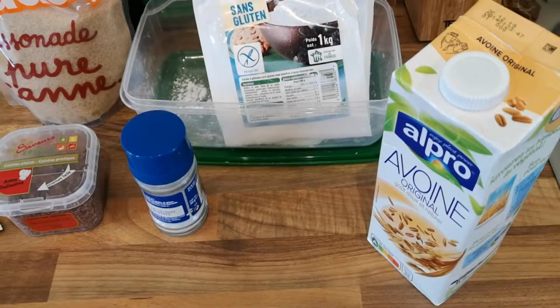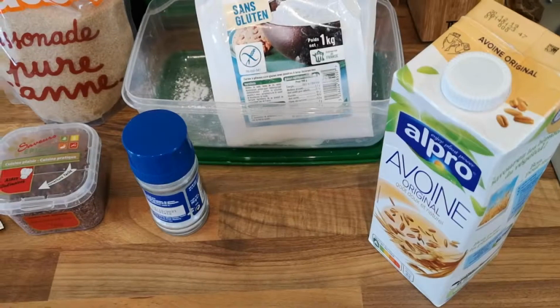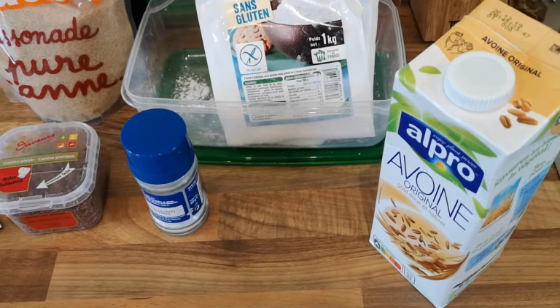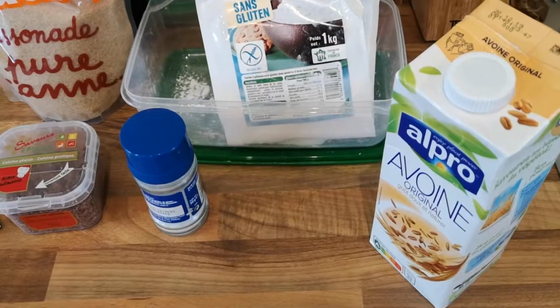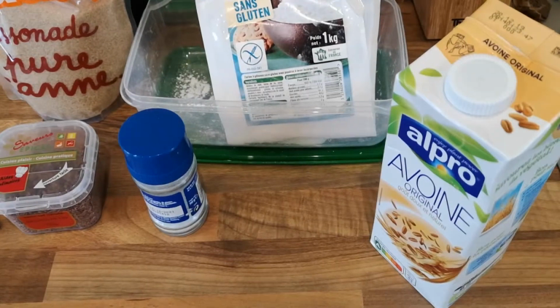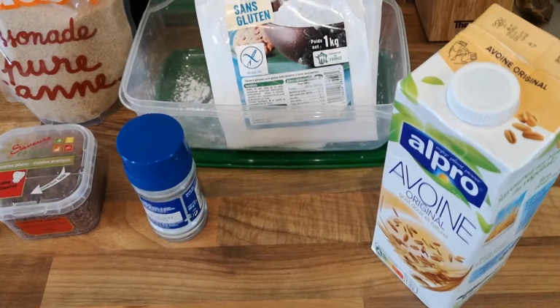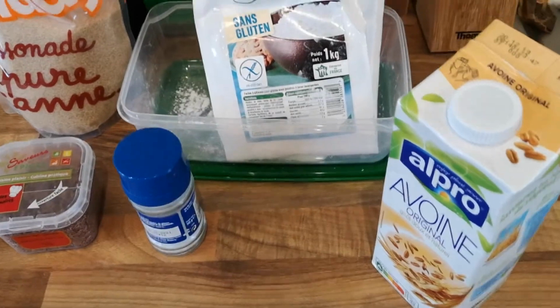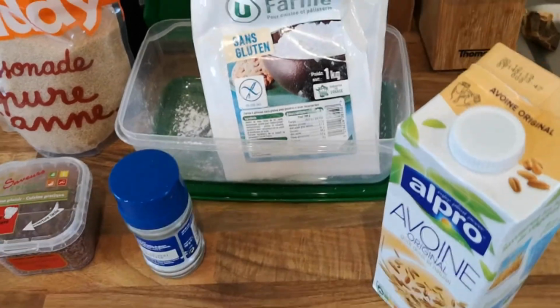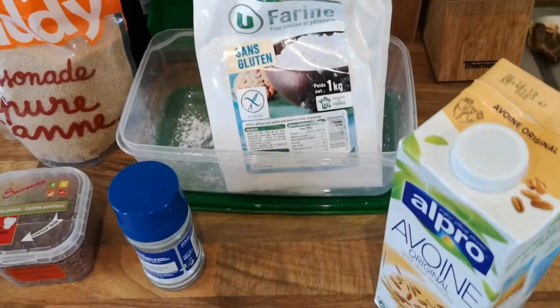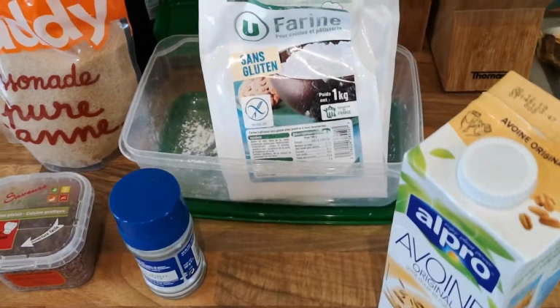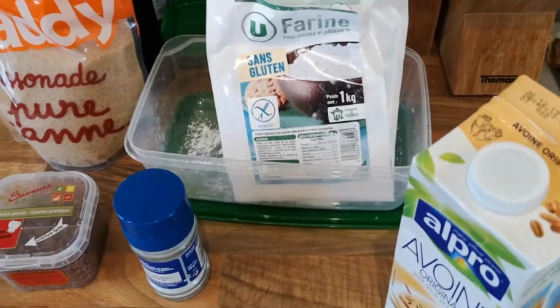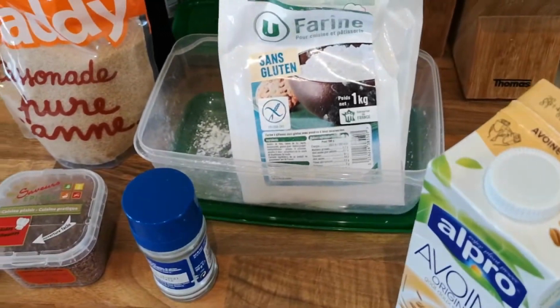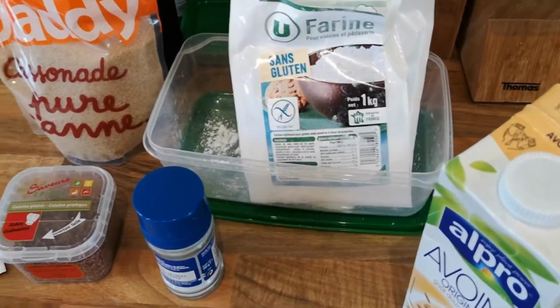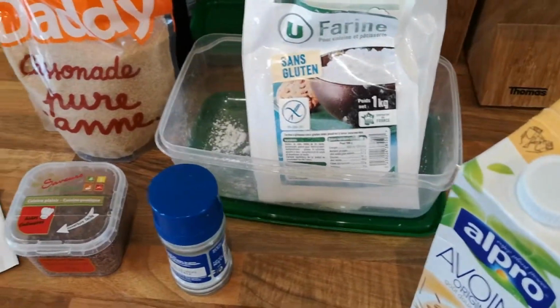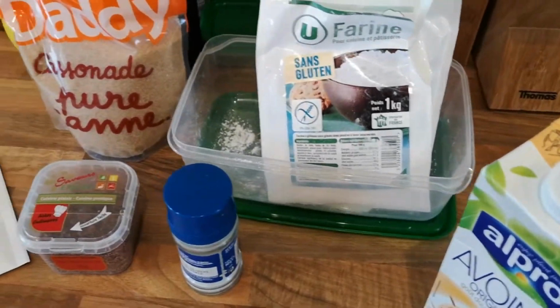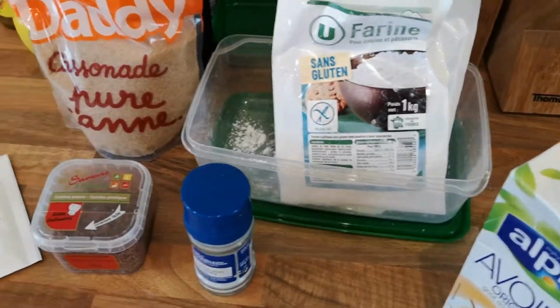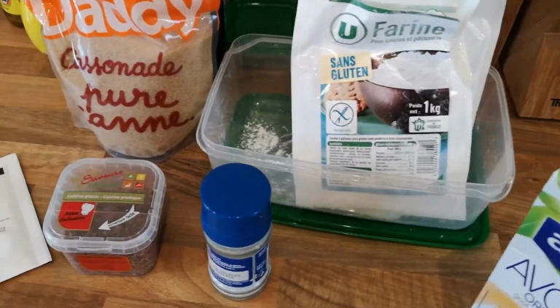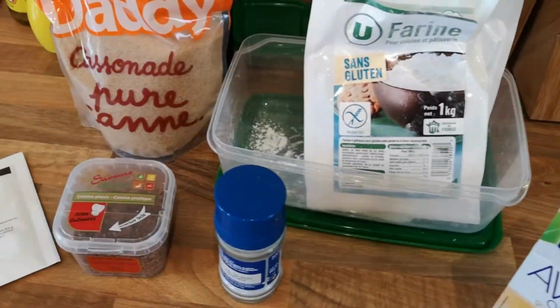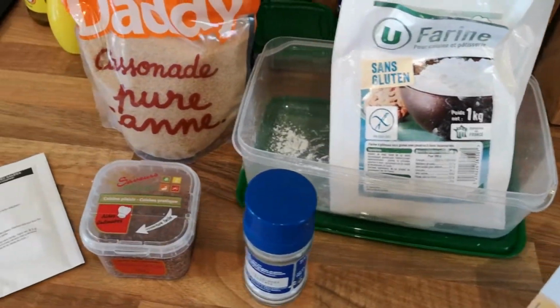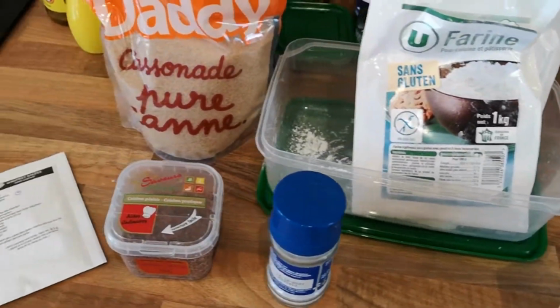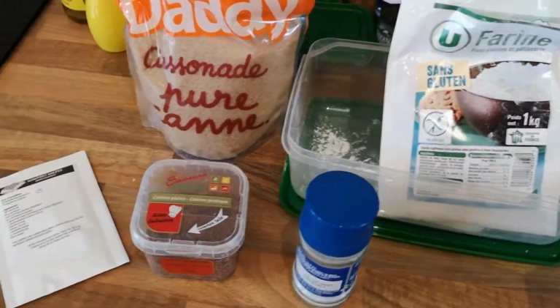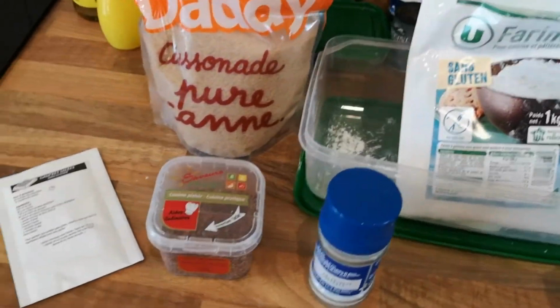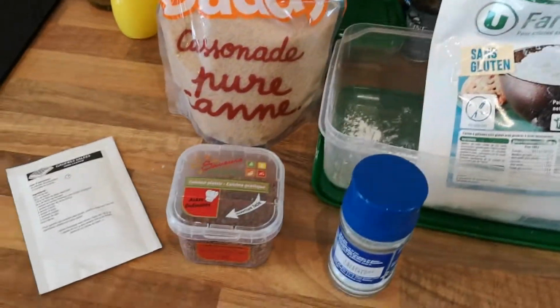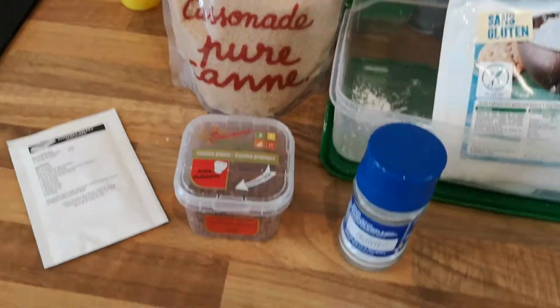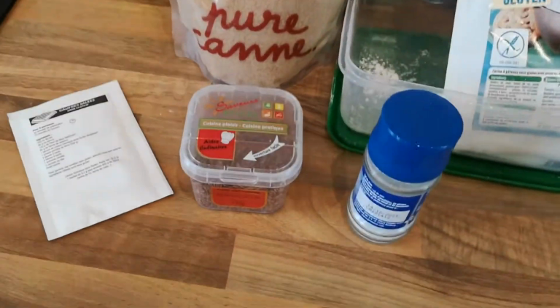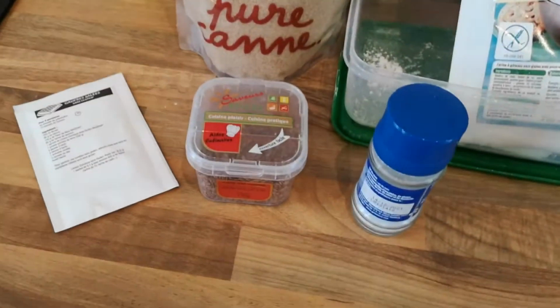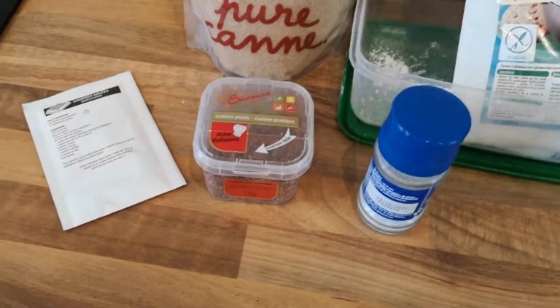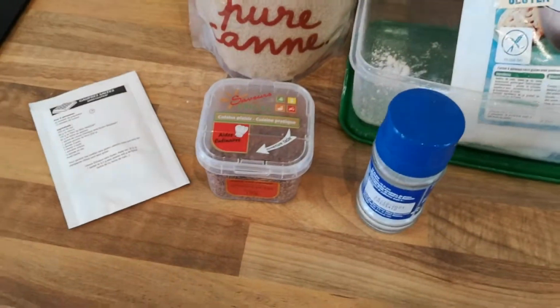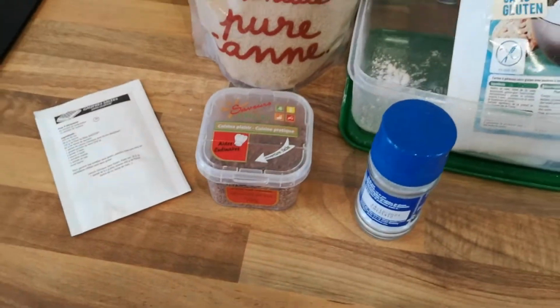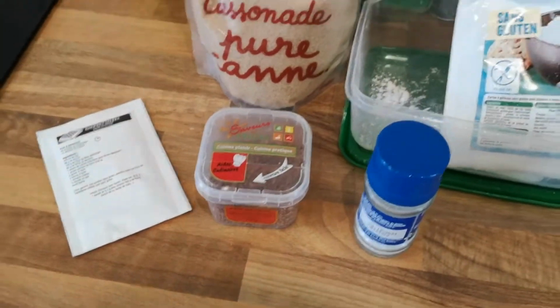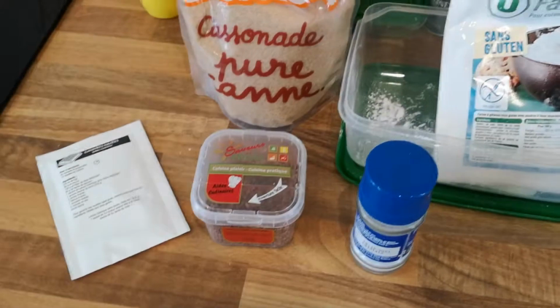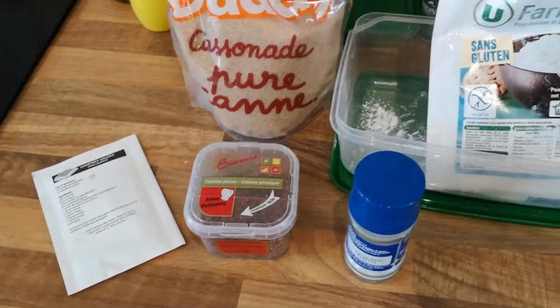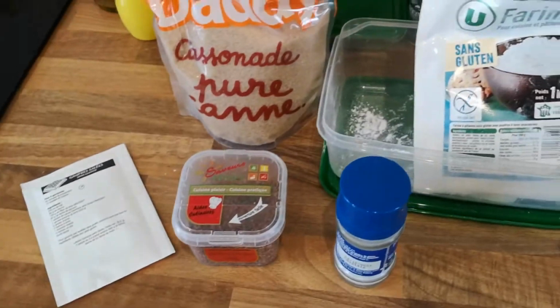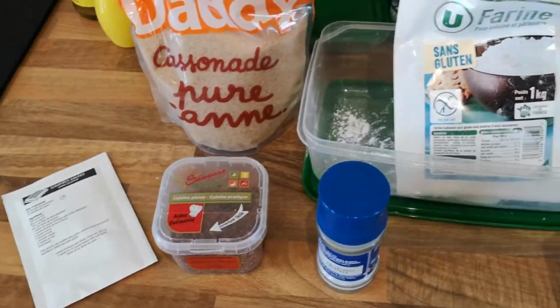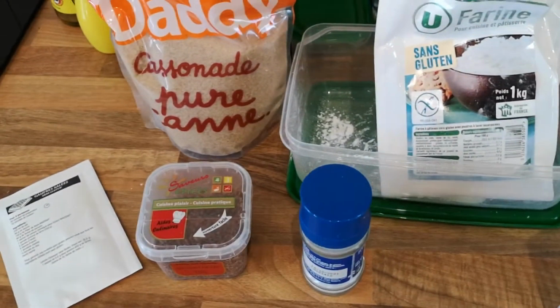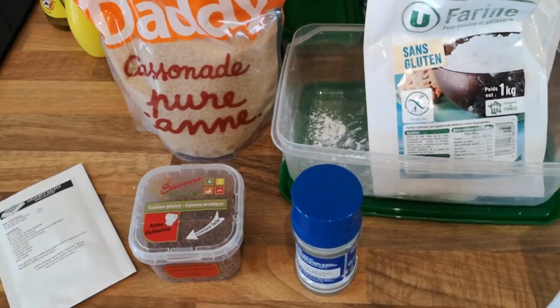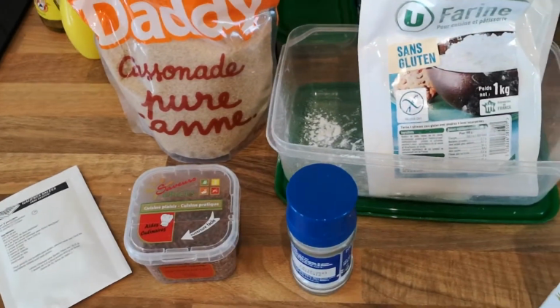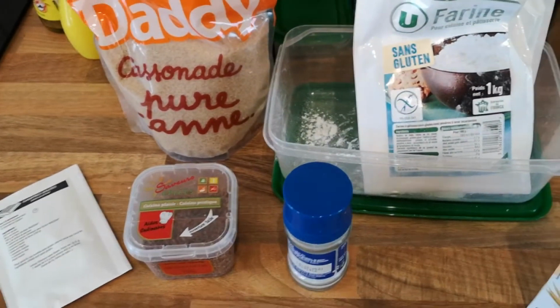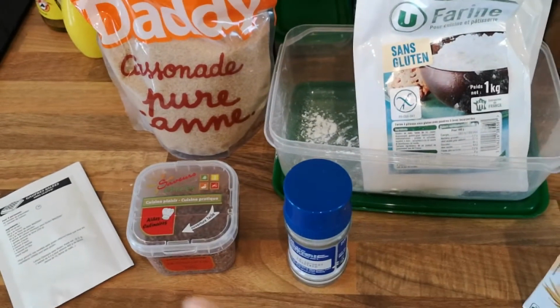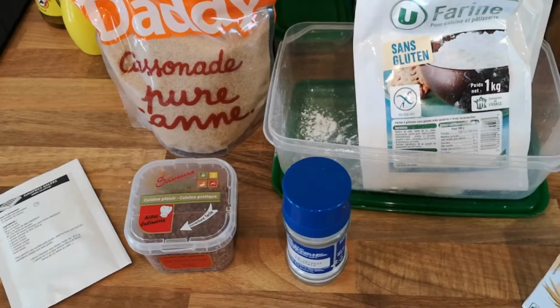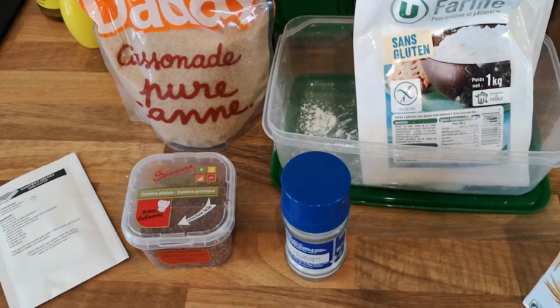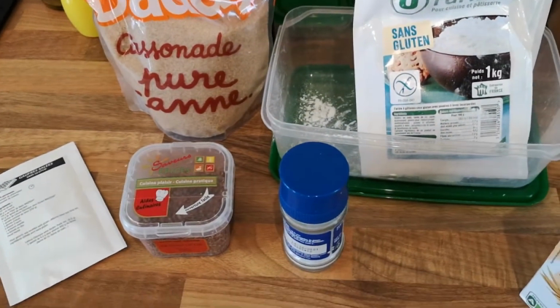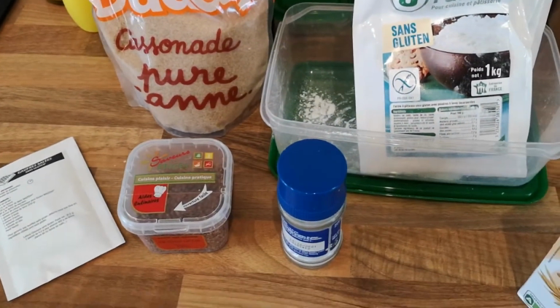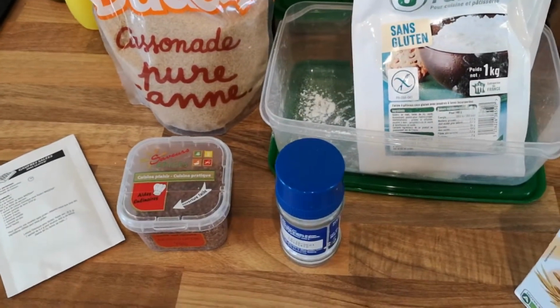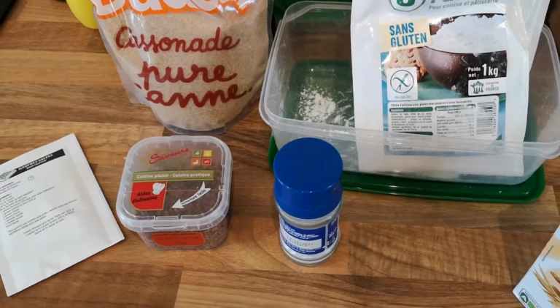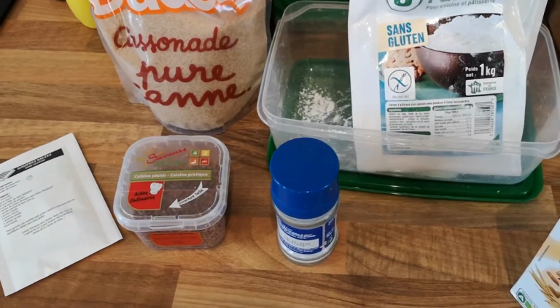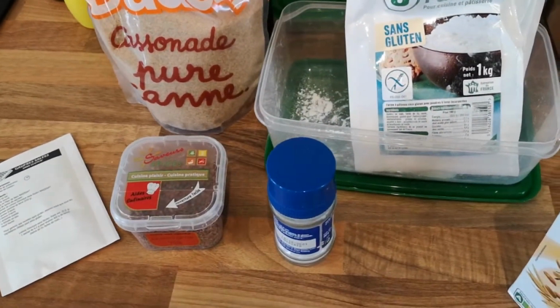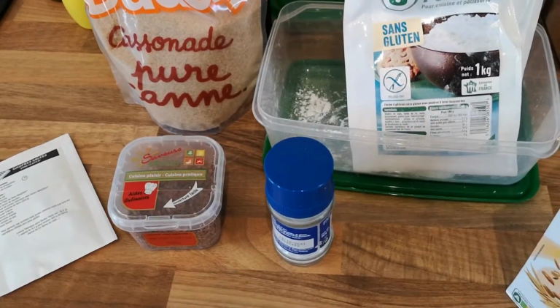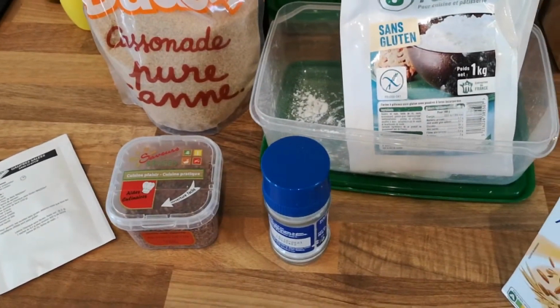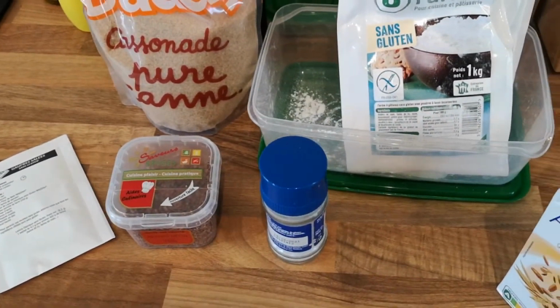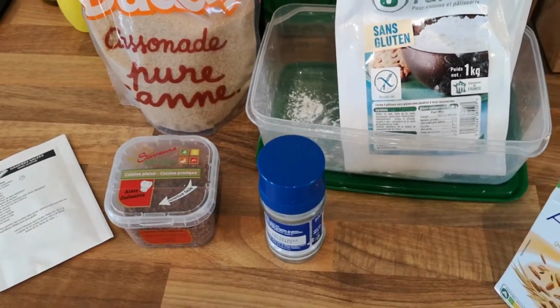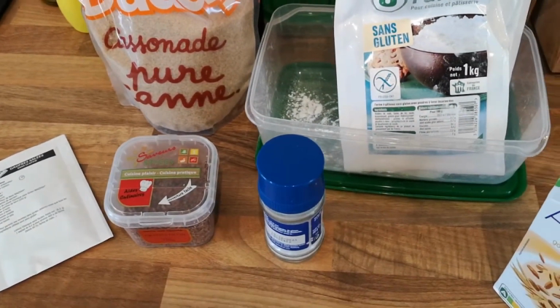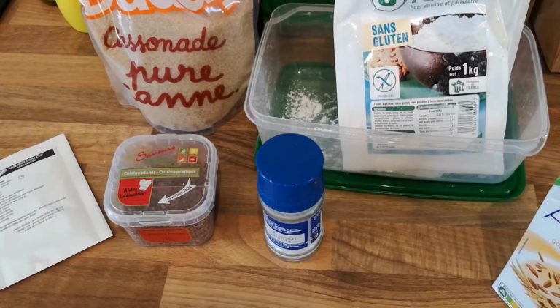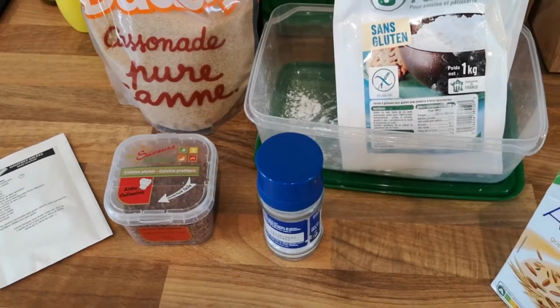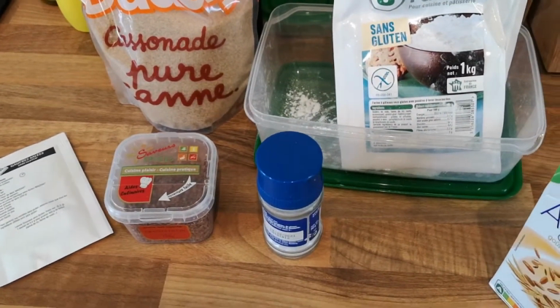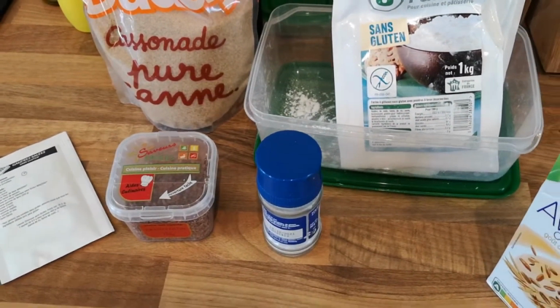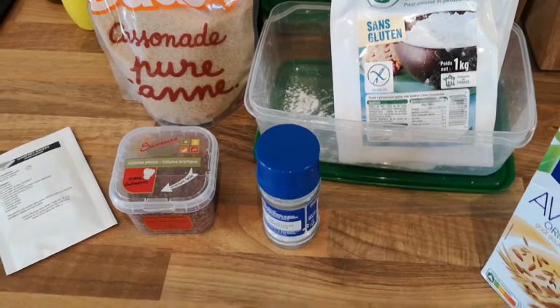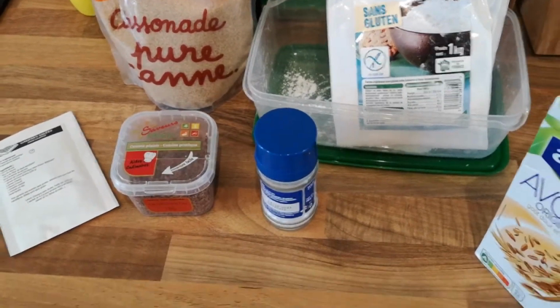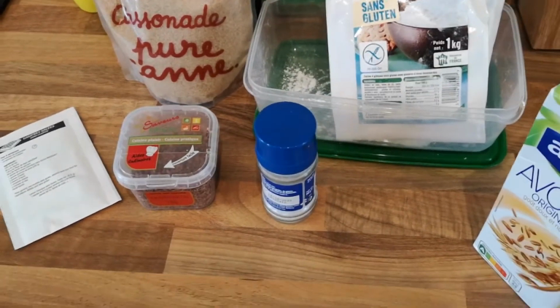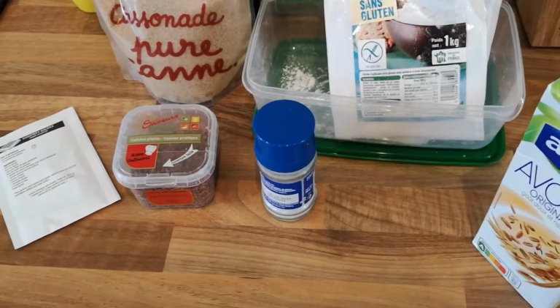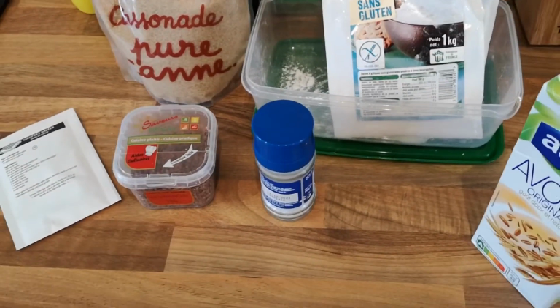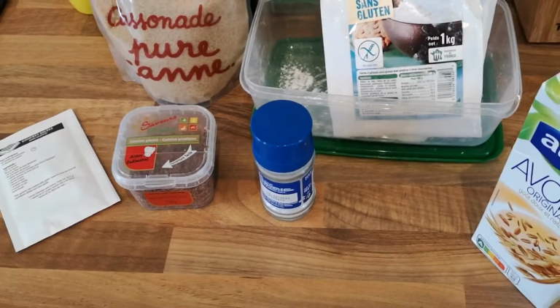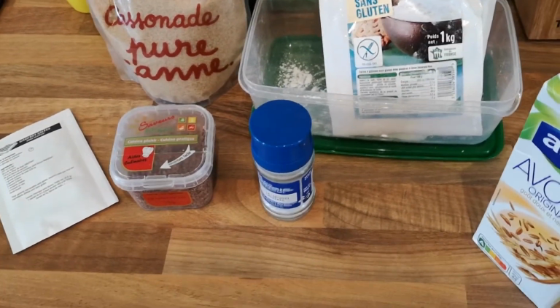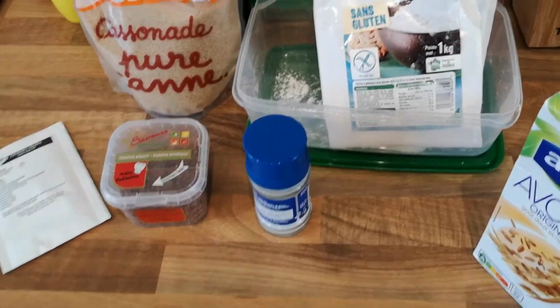So these are the ingredients we are going to be using today. They are all in French because we are in France at the moment.